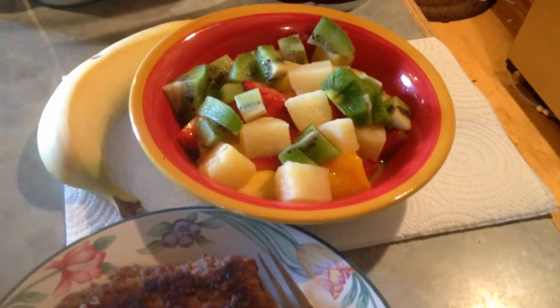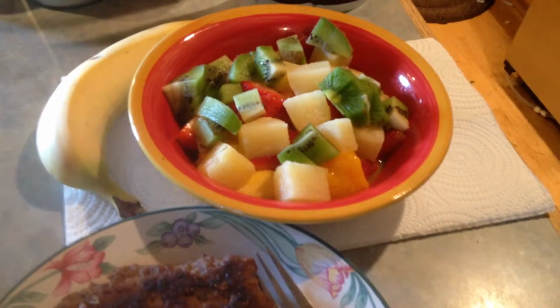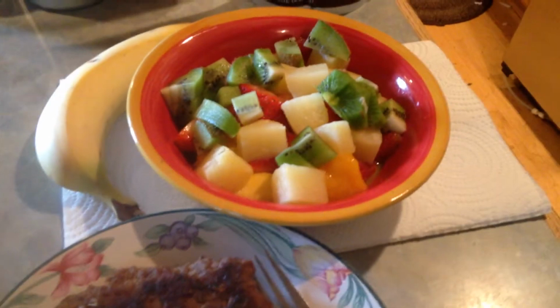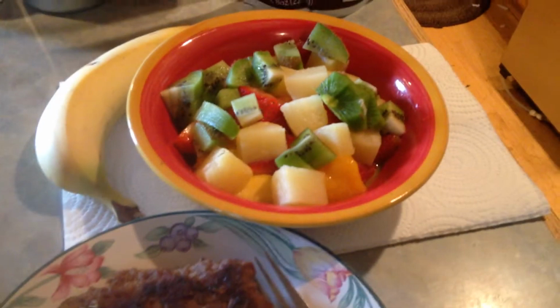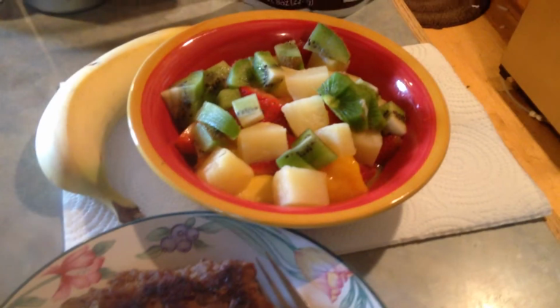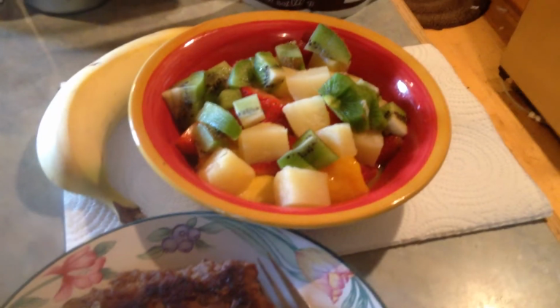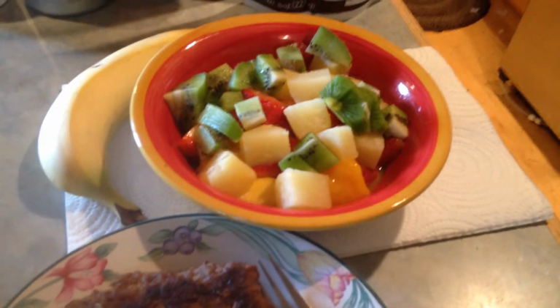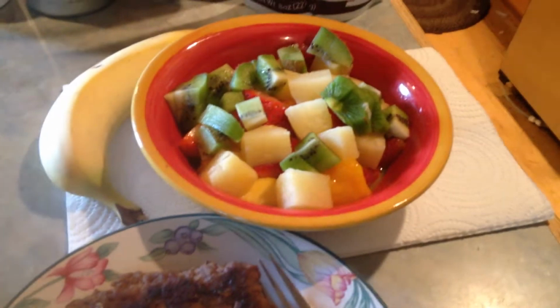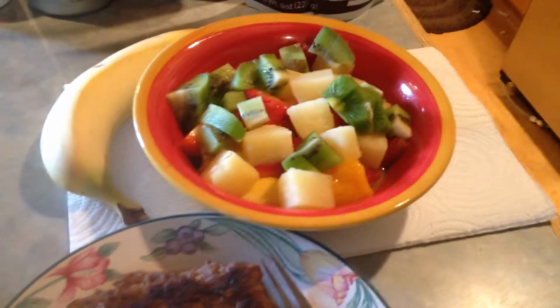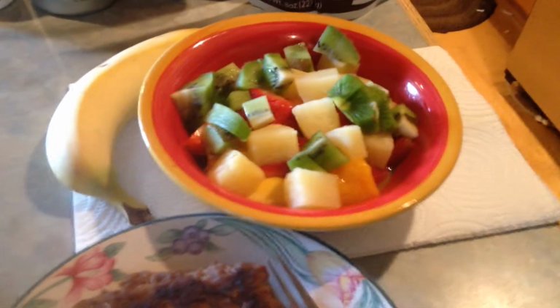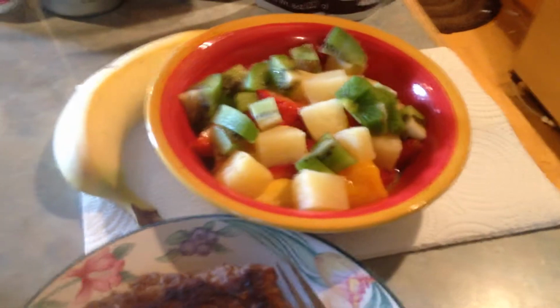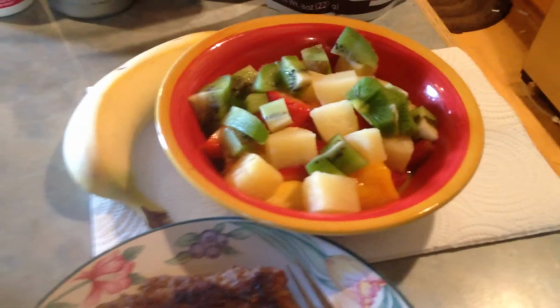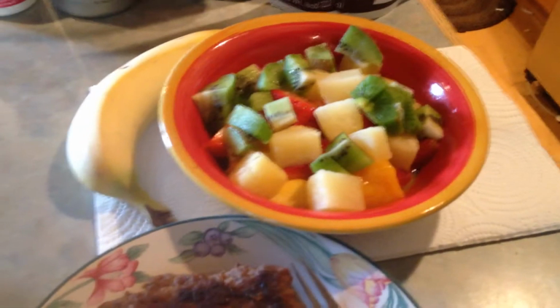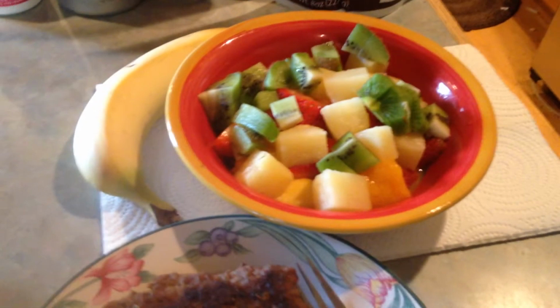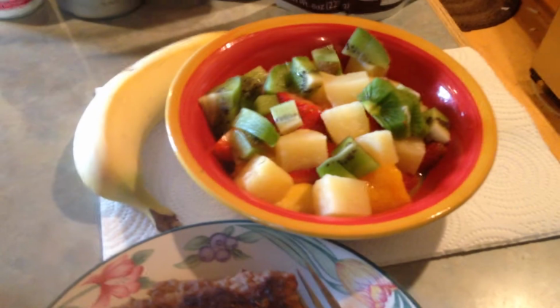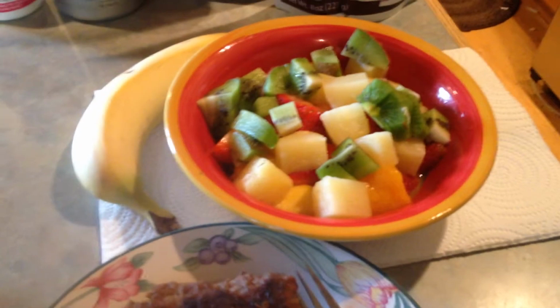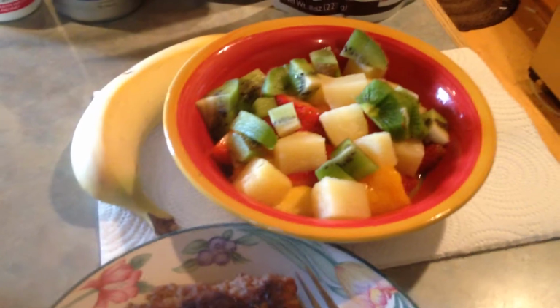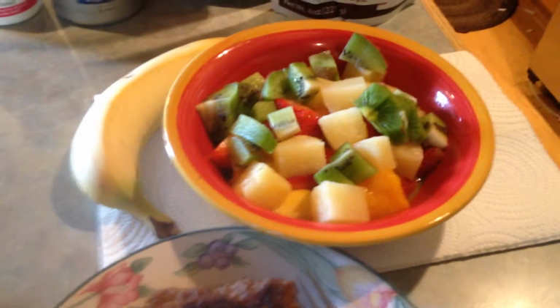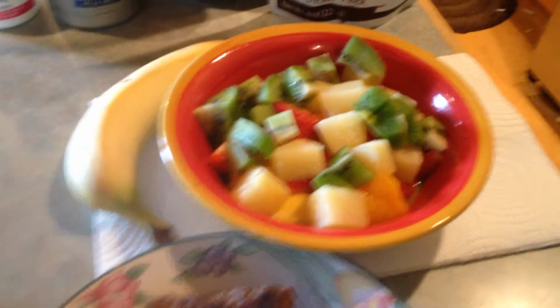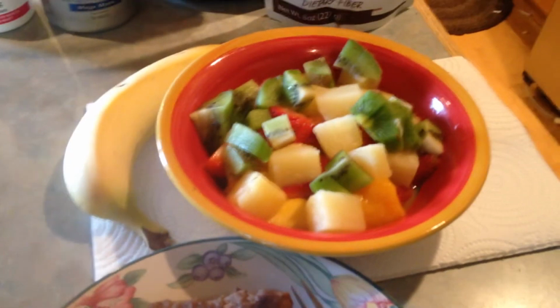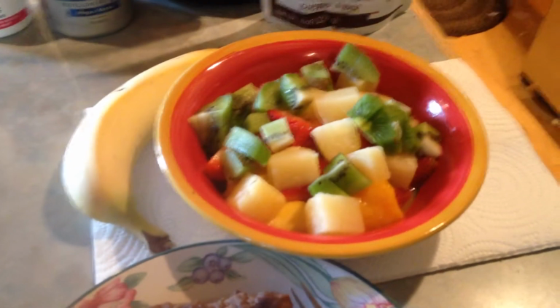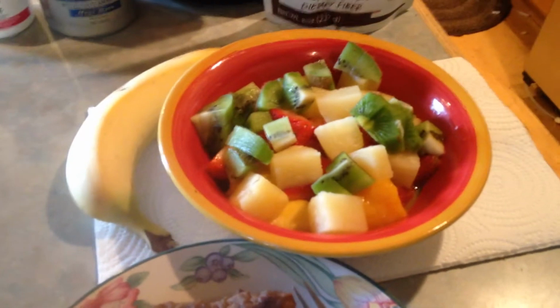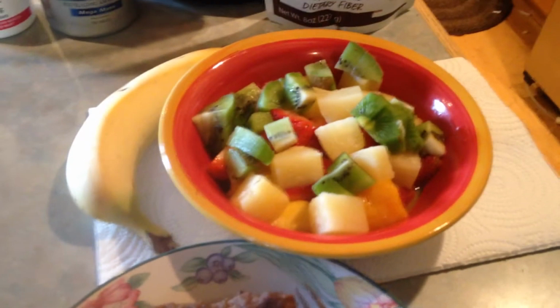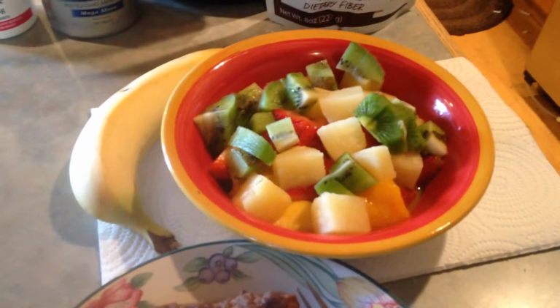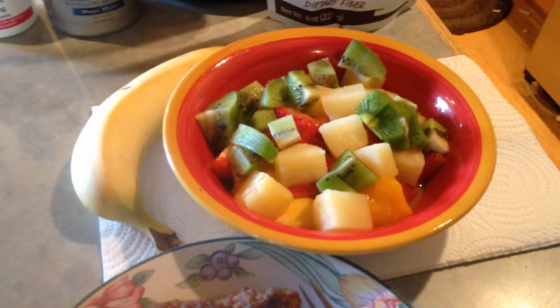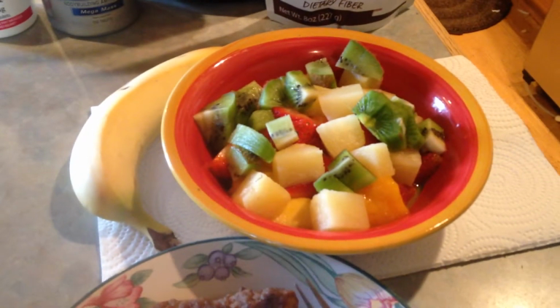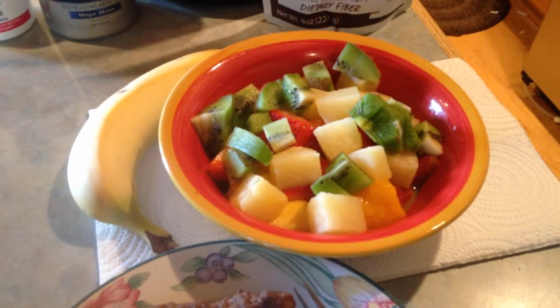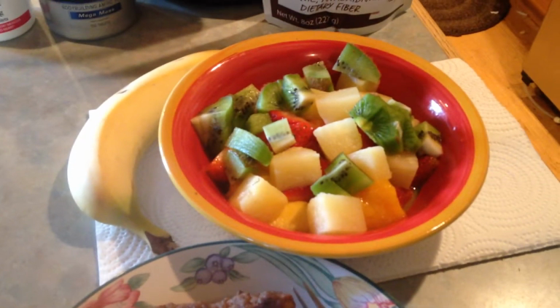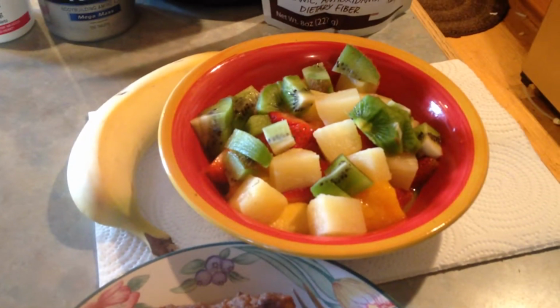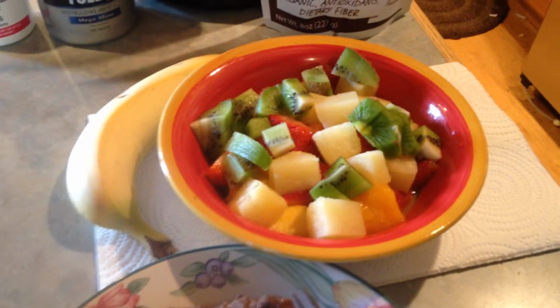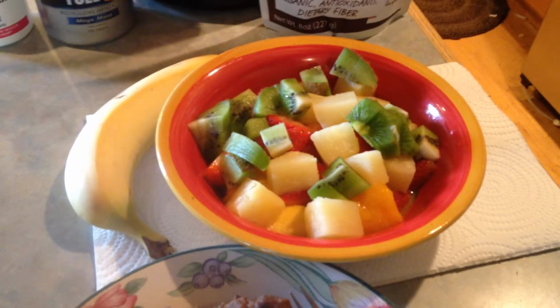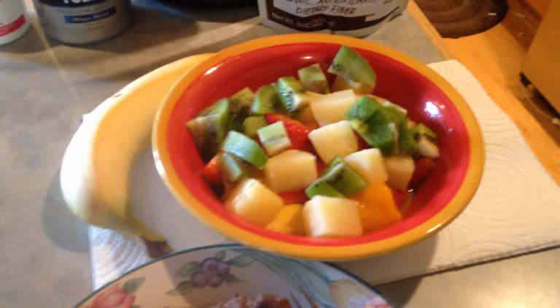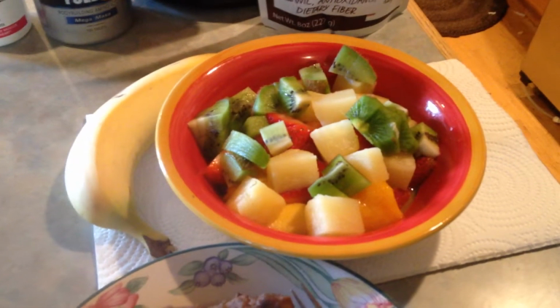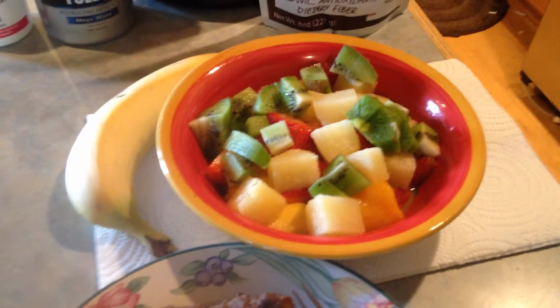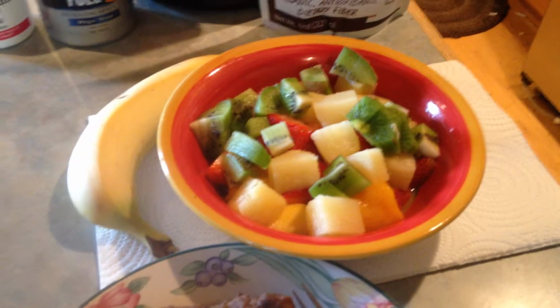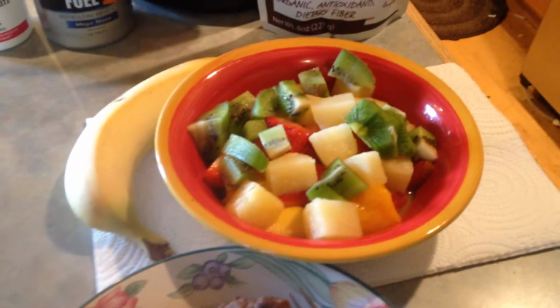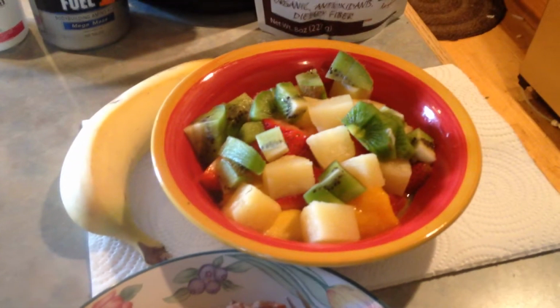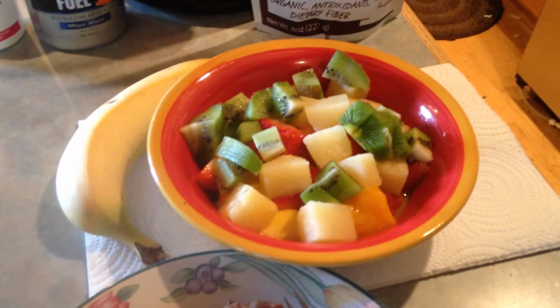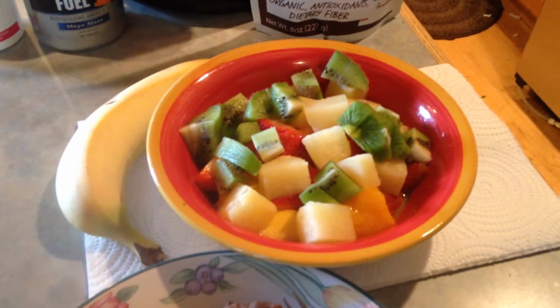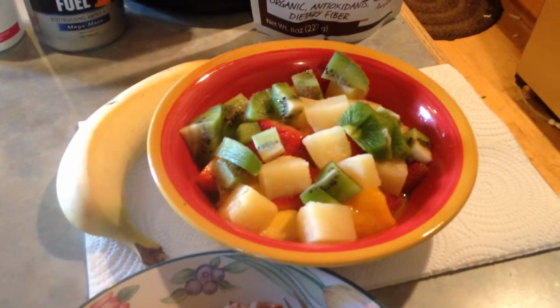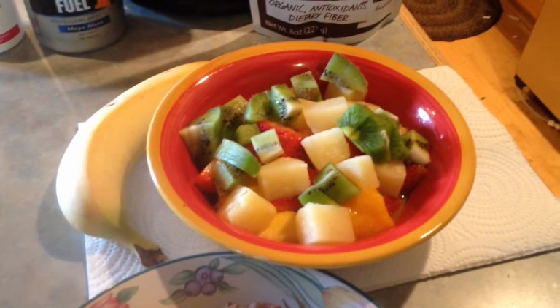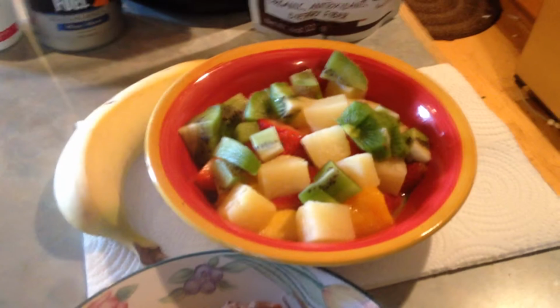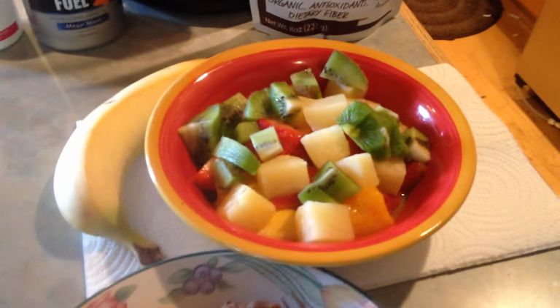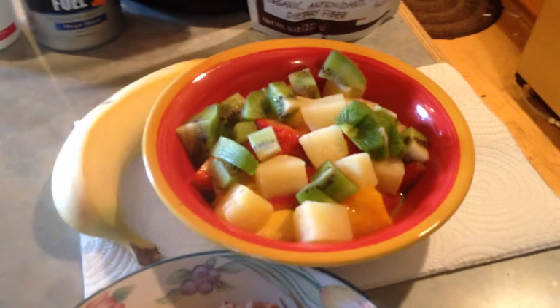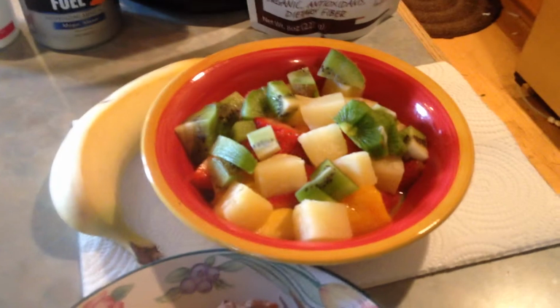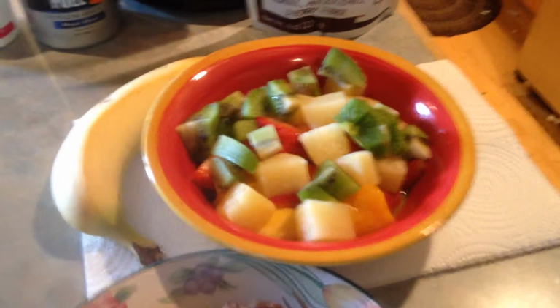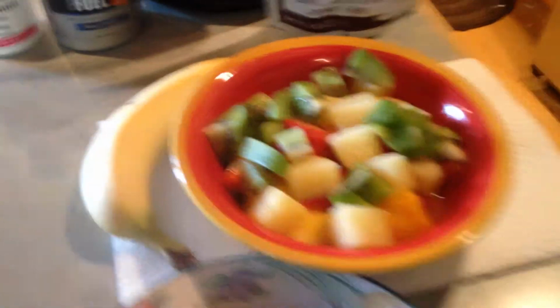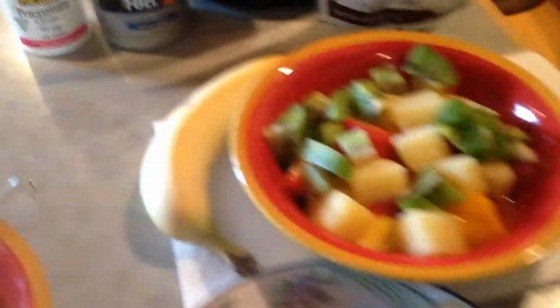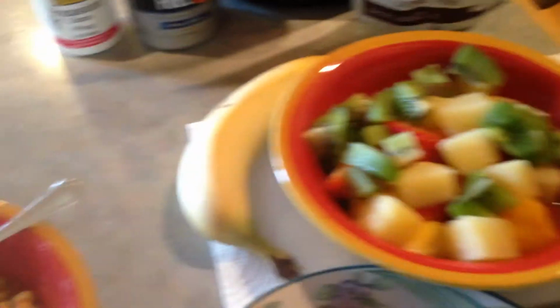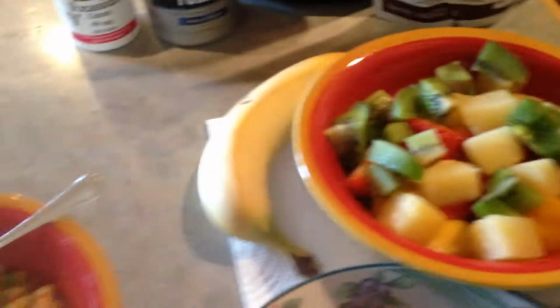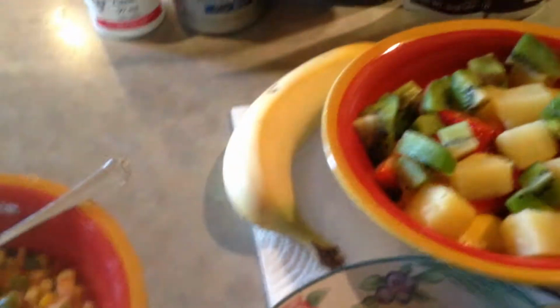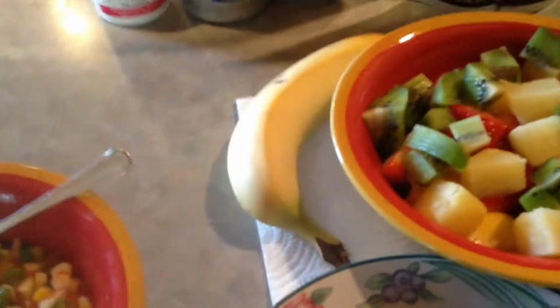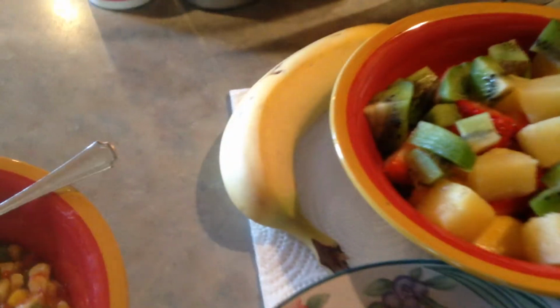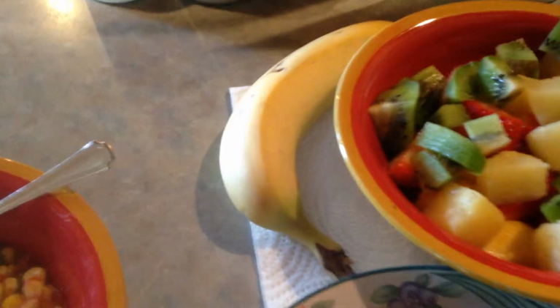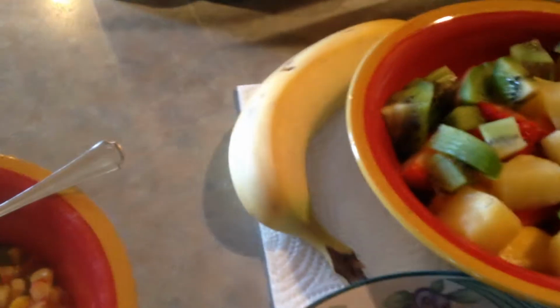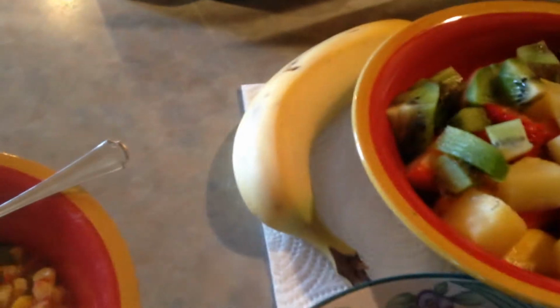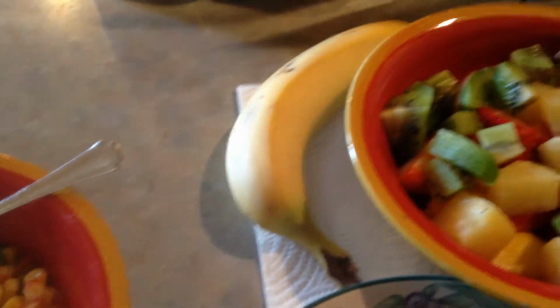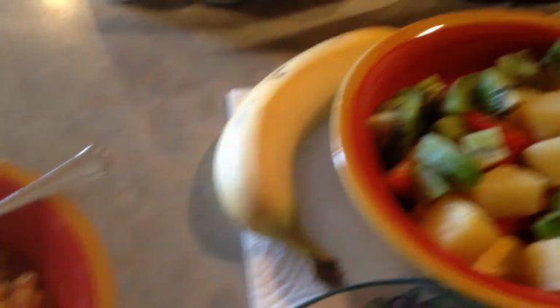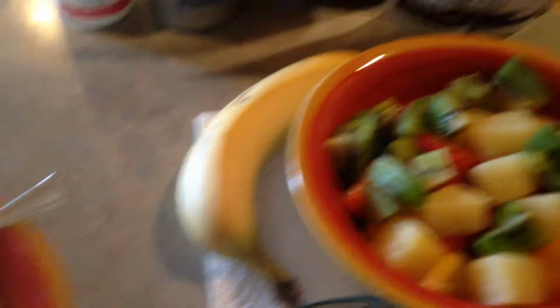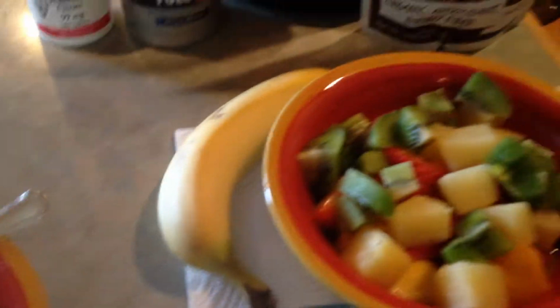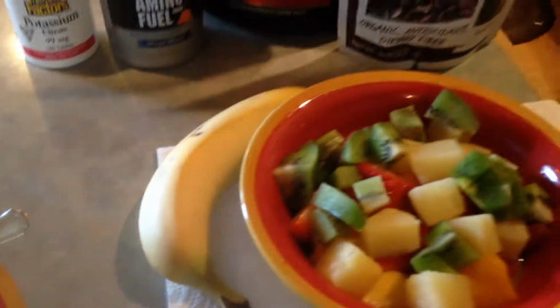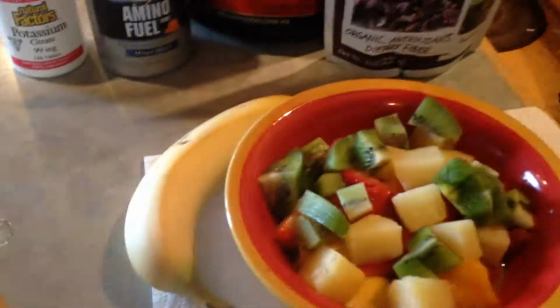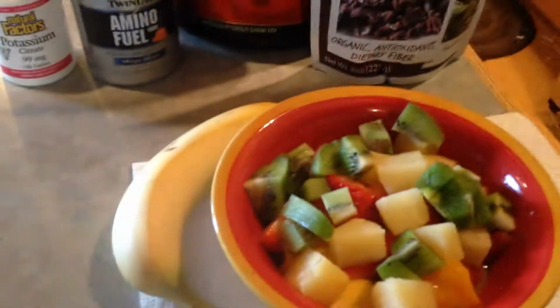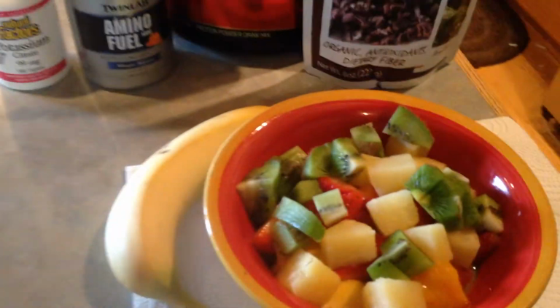Bunch of fruits. What do I got in there? I got kiwi, I got pineapples, strawberries, mangoes, and then a banana on the side.